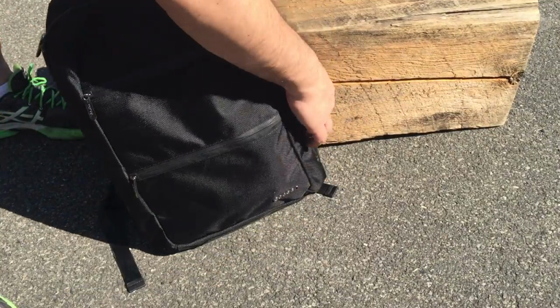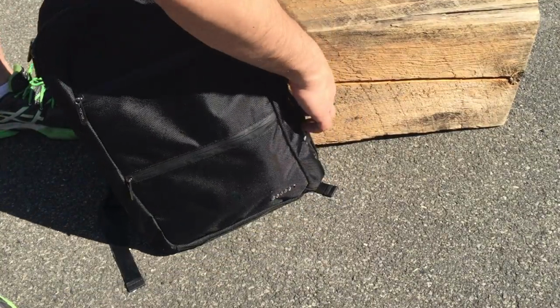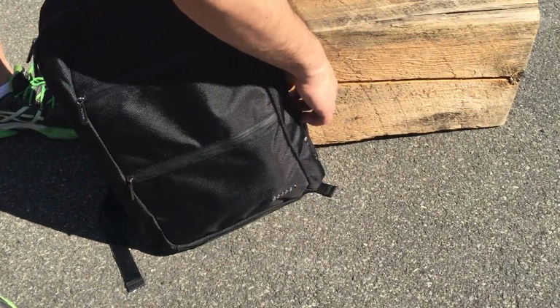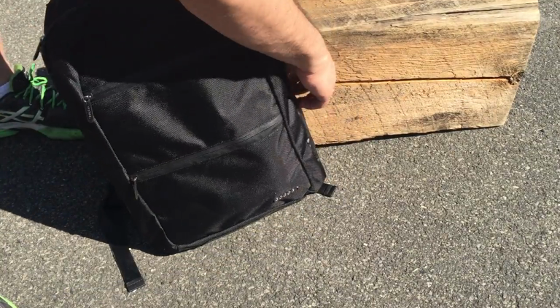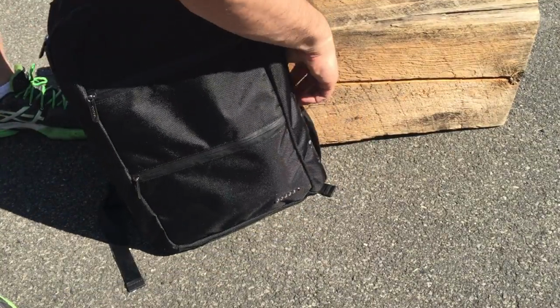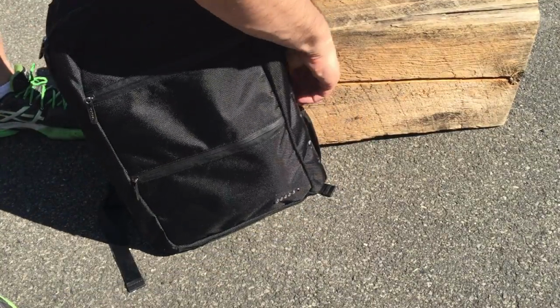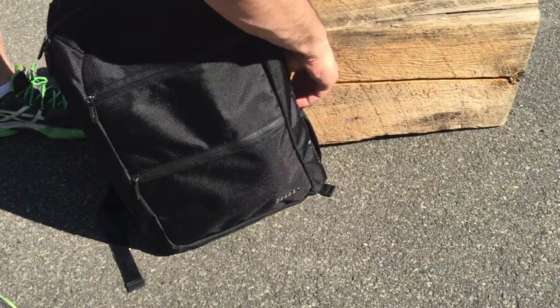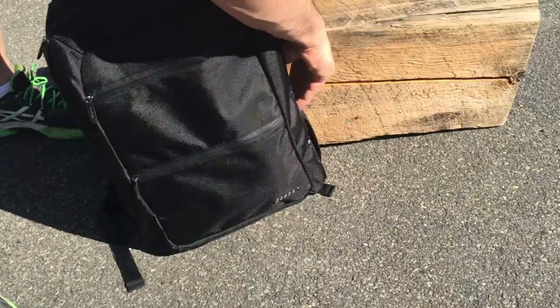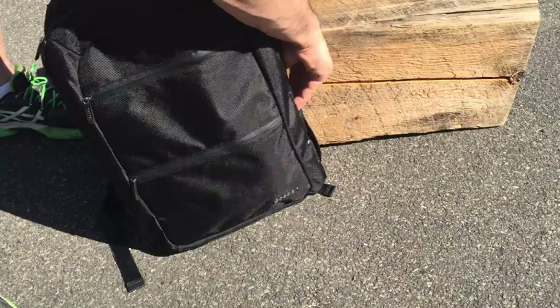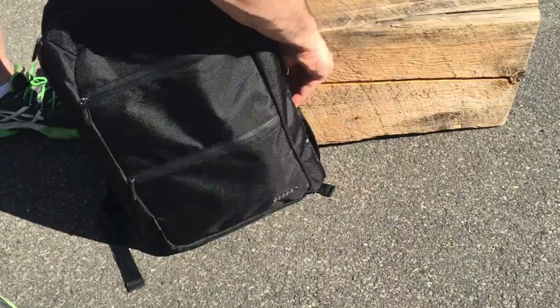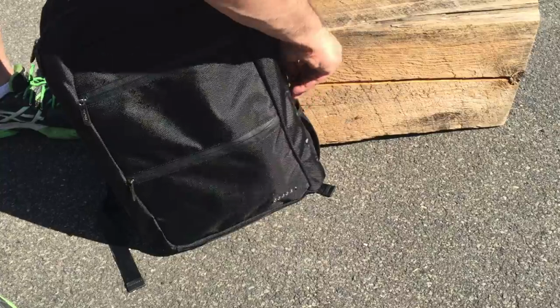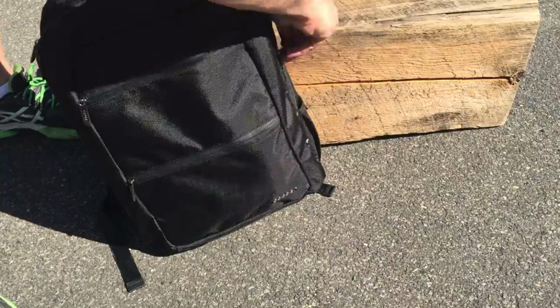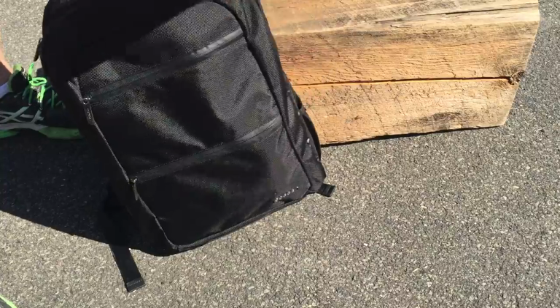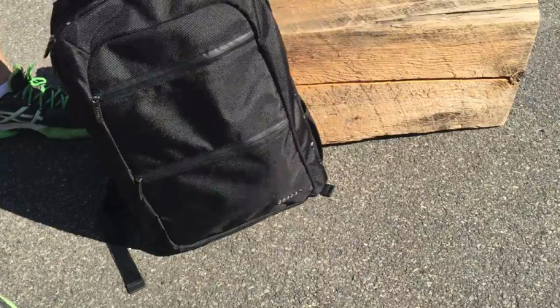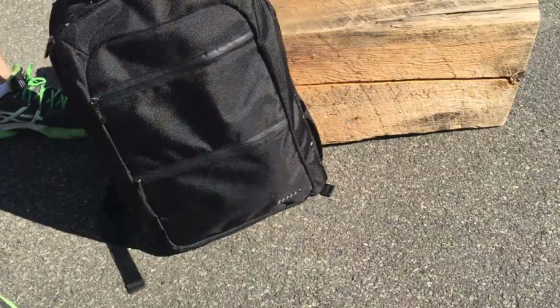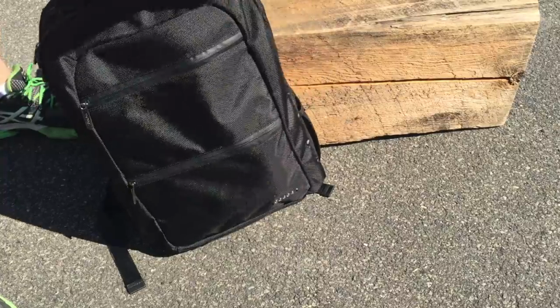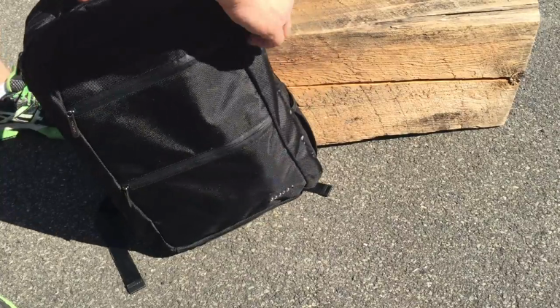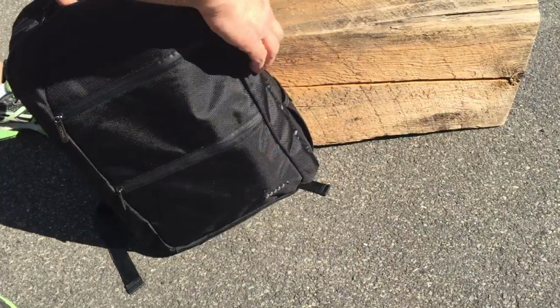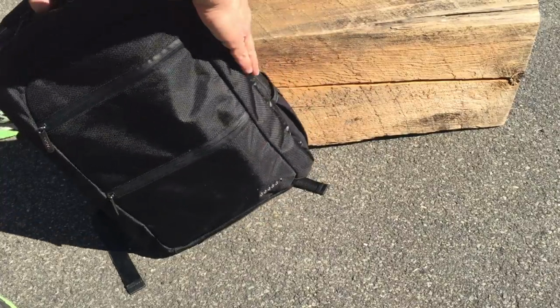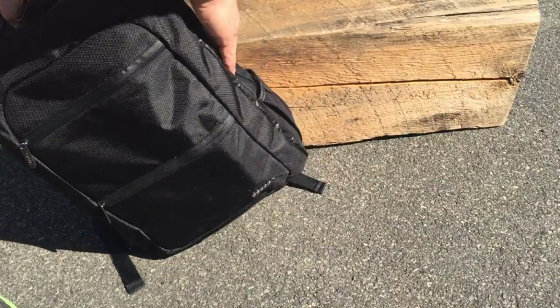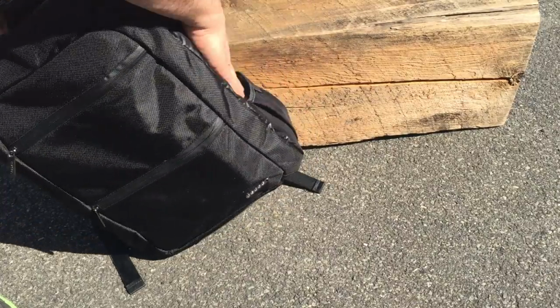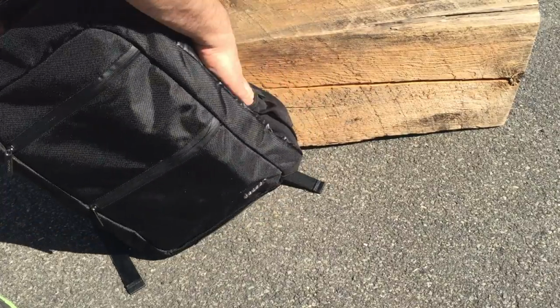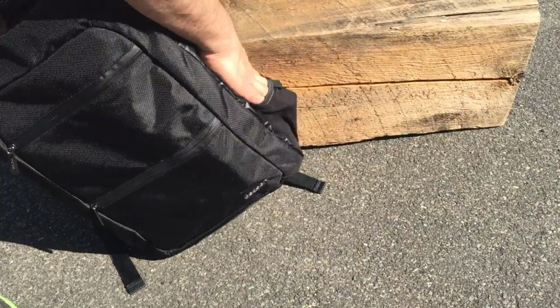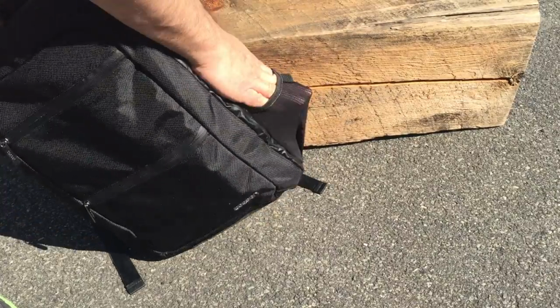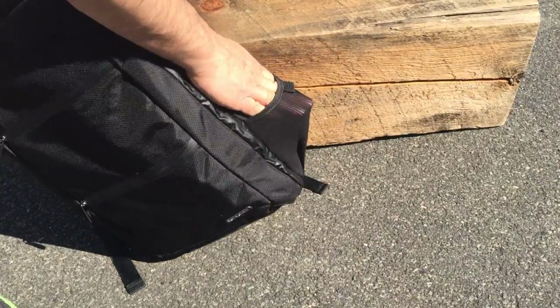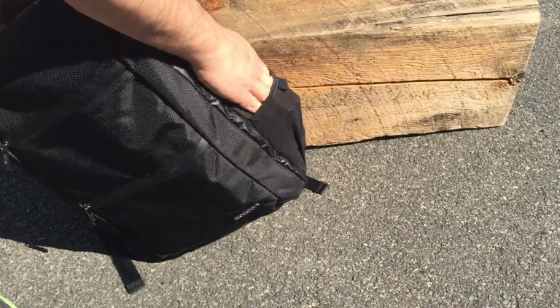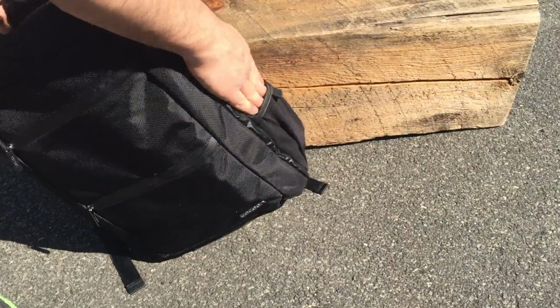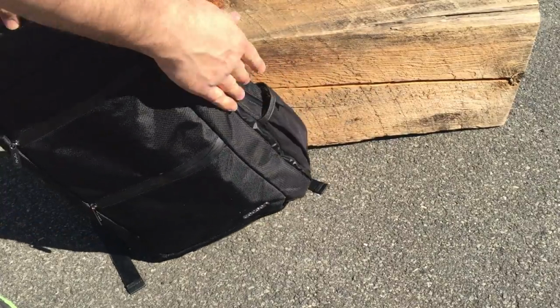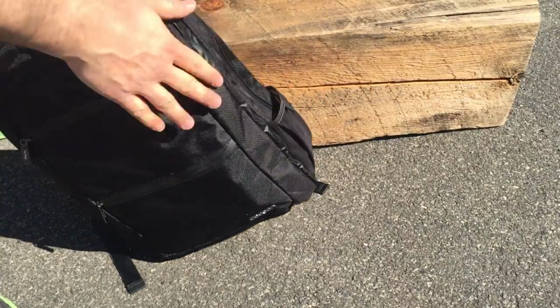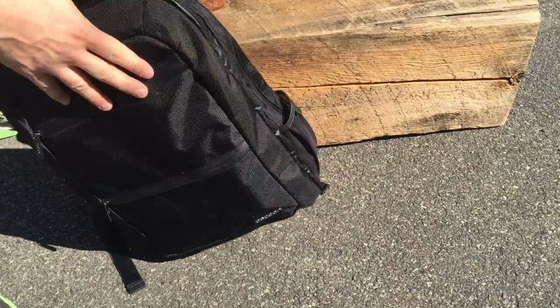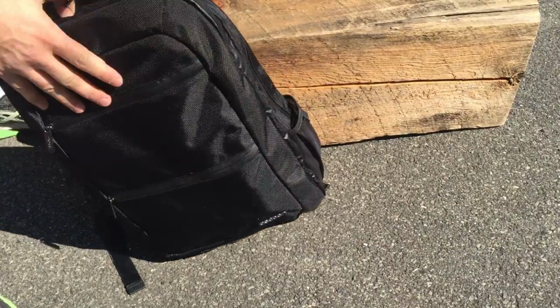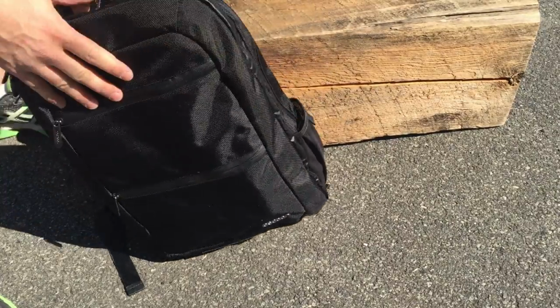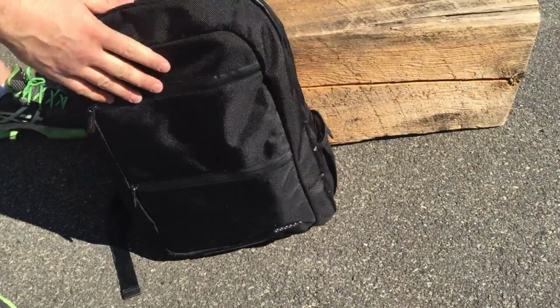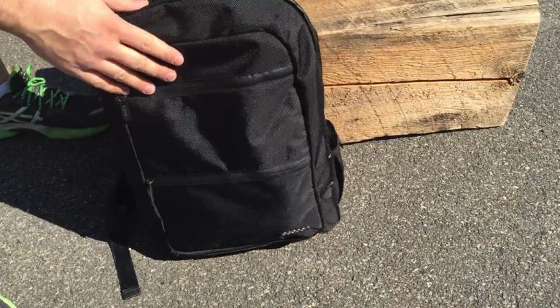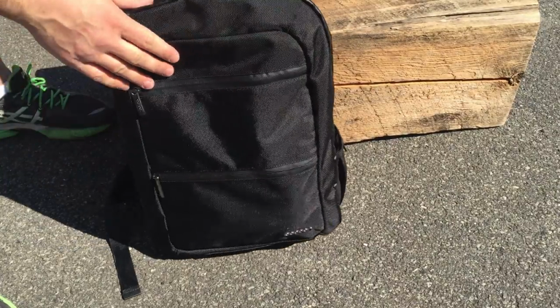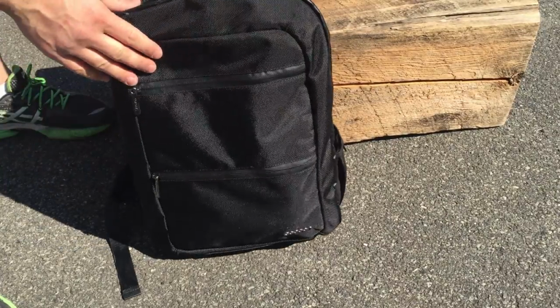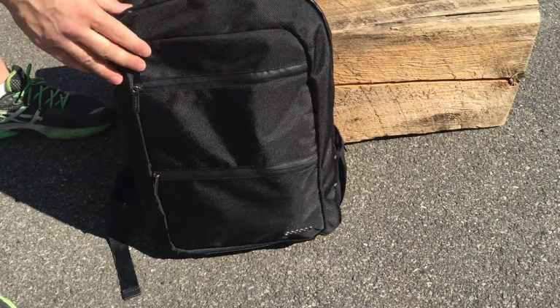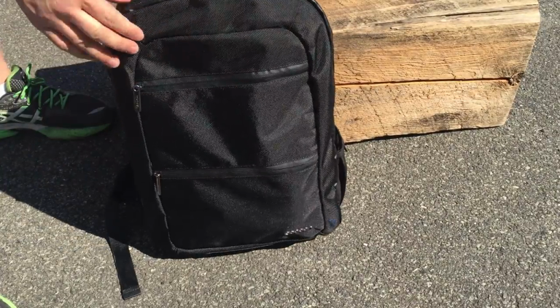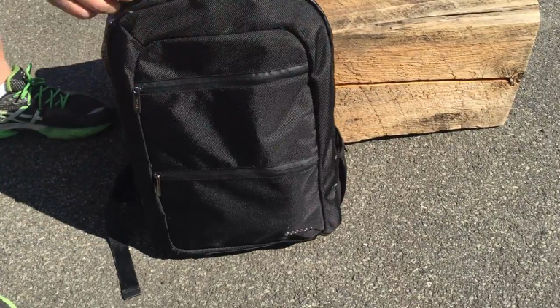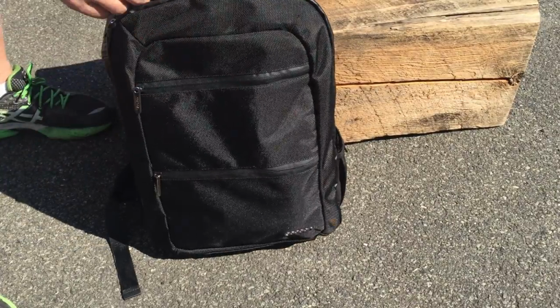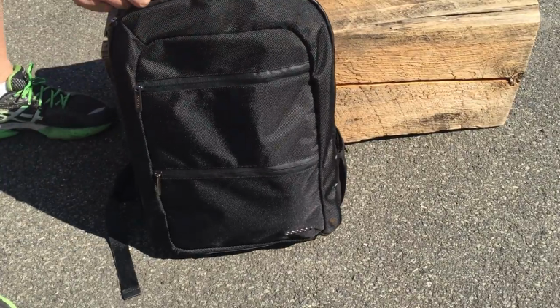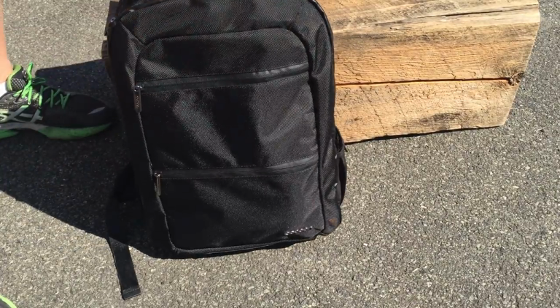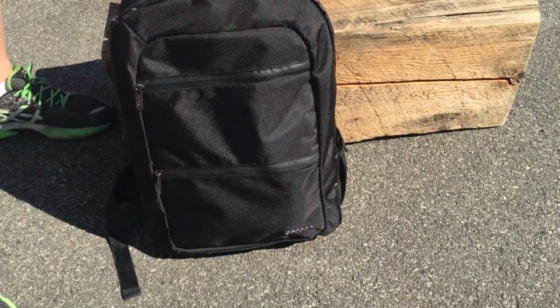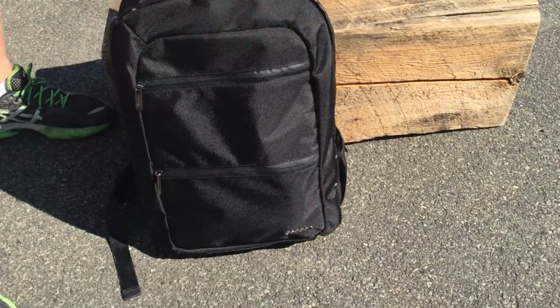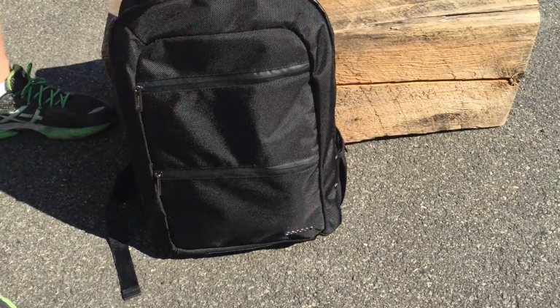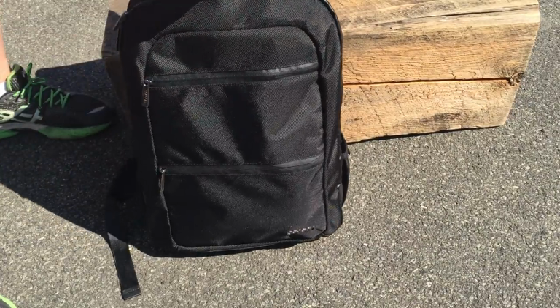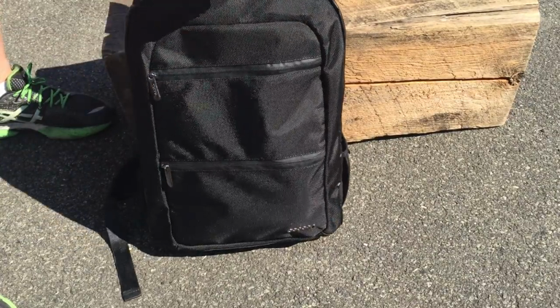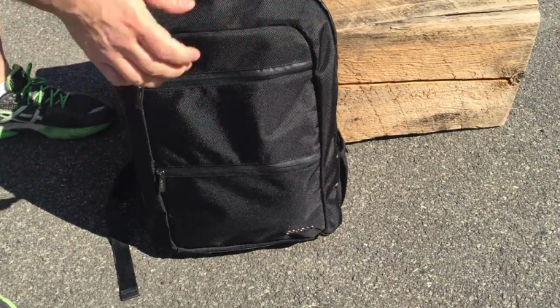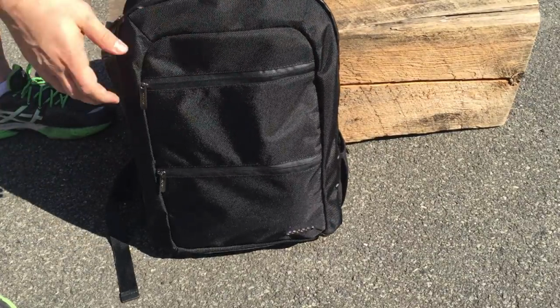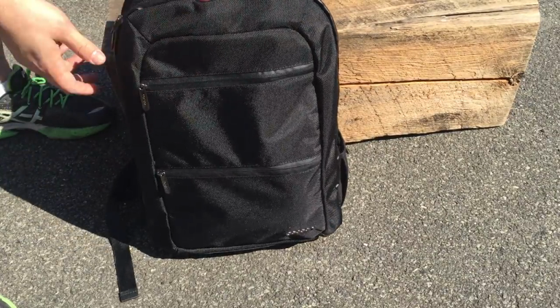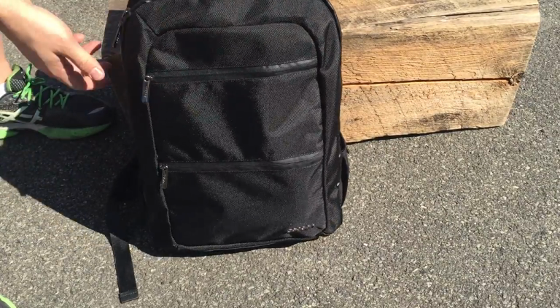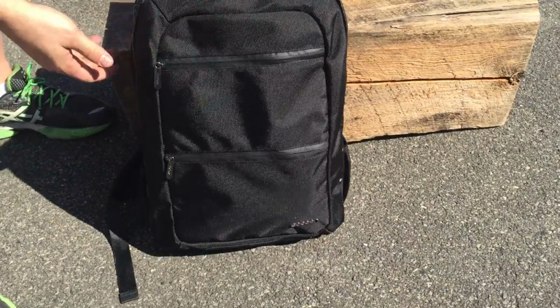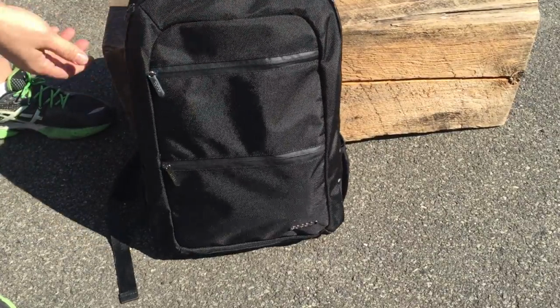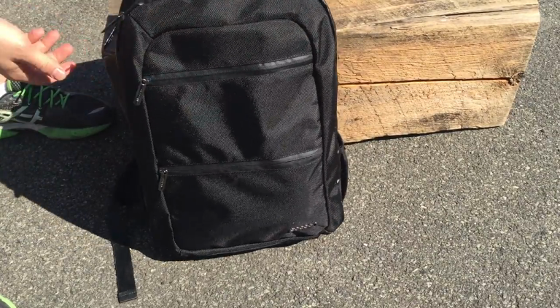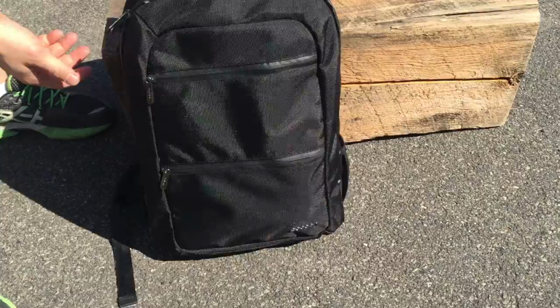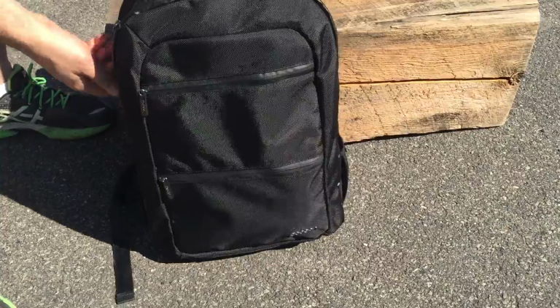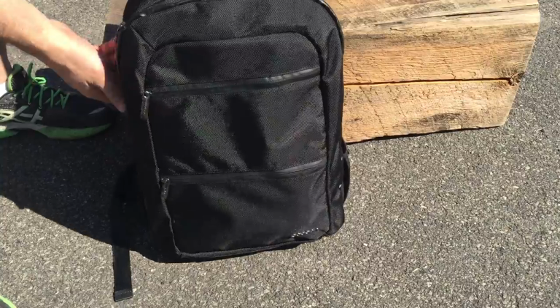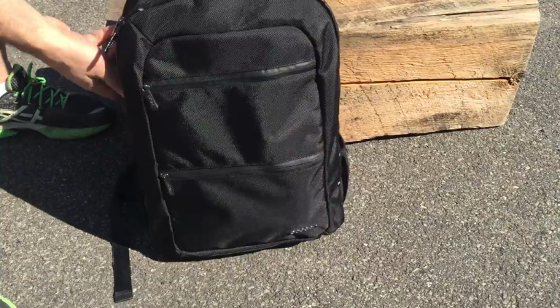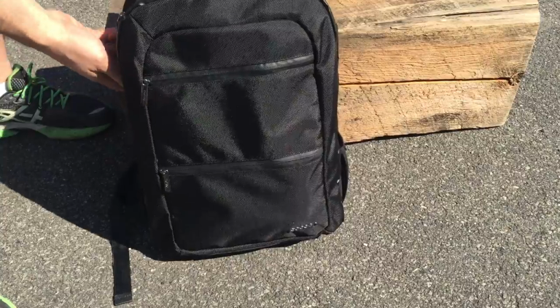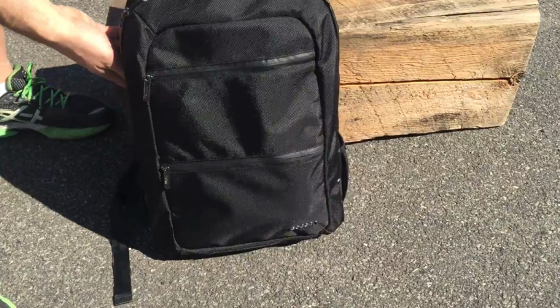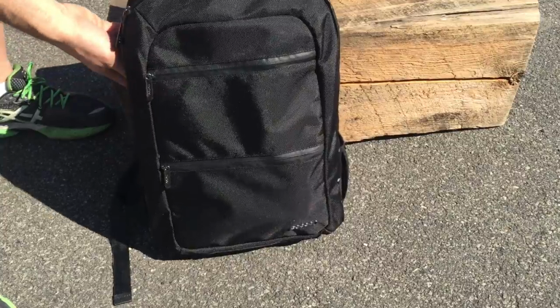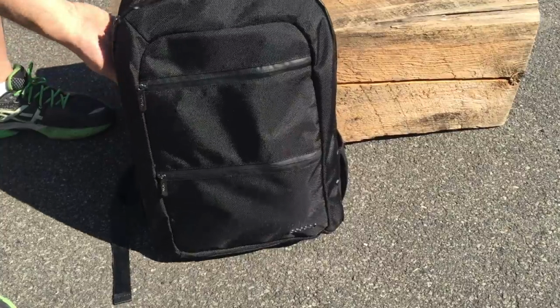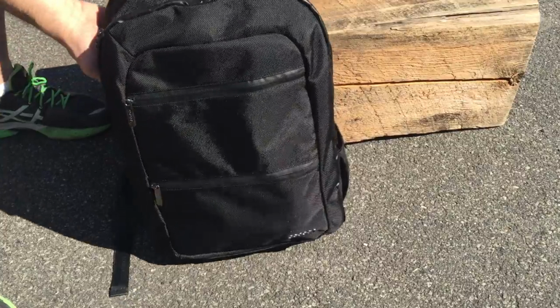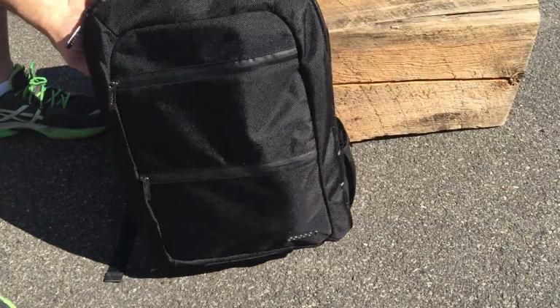It's got these awesome side pockets for your water bottles or whatnot. It's pretty much the perfect bag — nice and tidy.